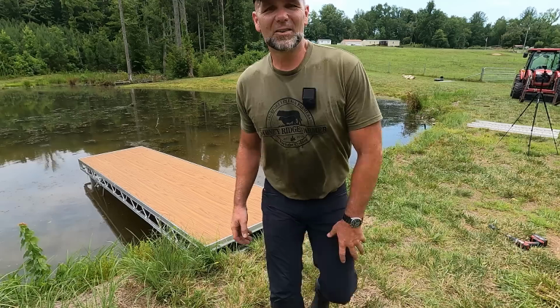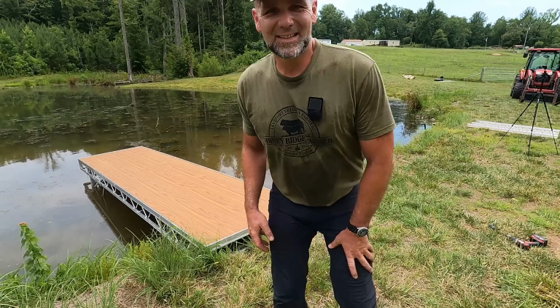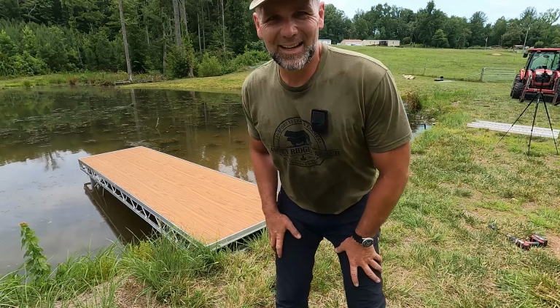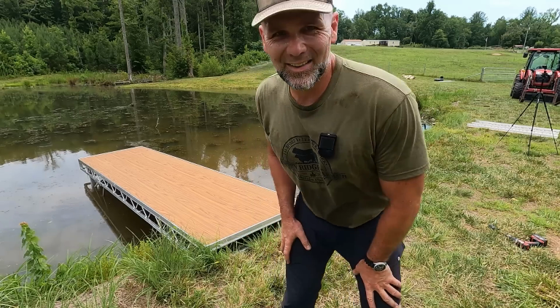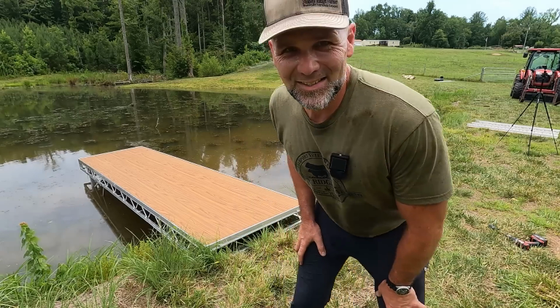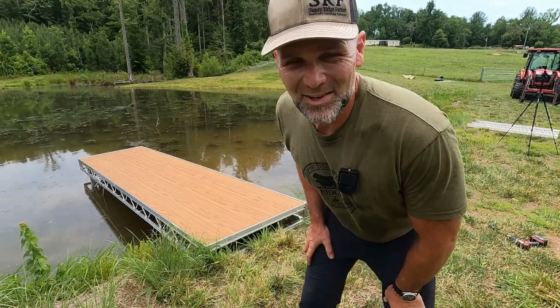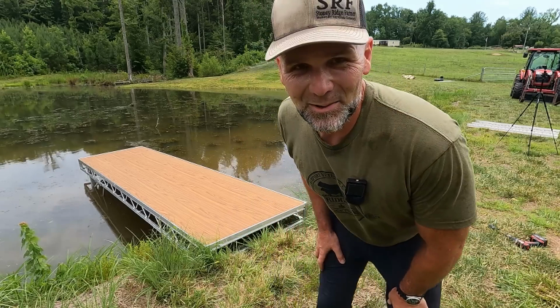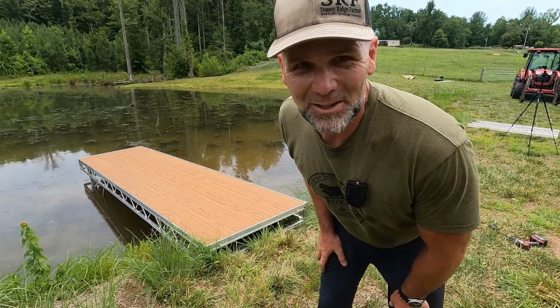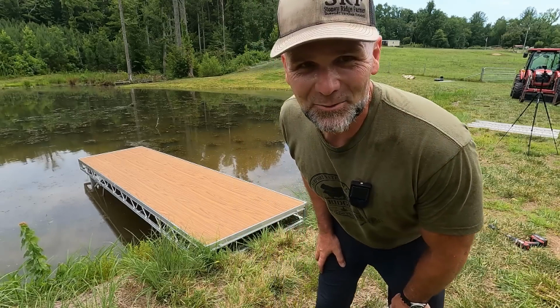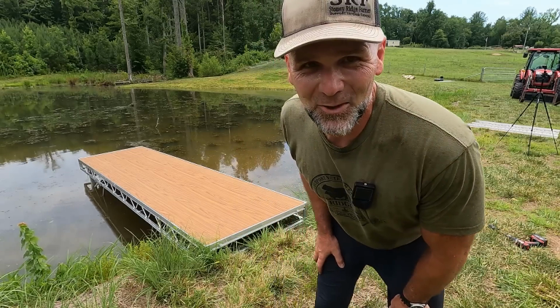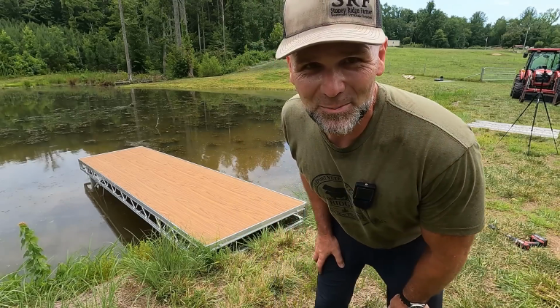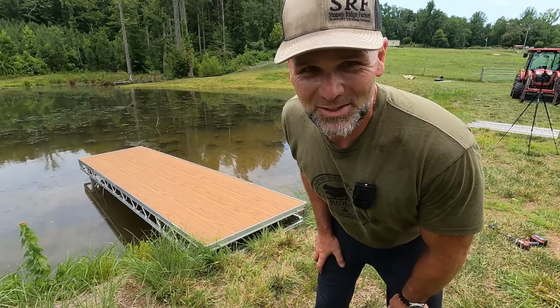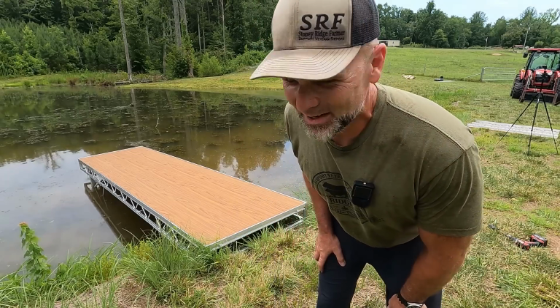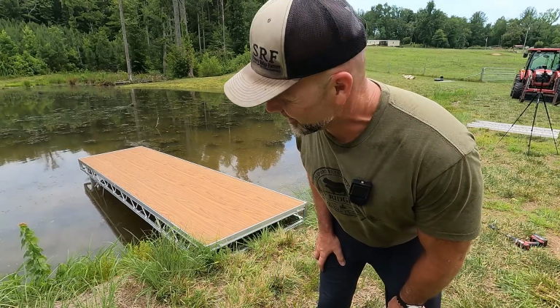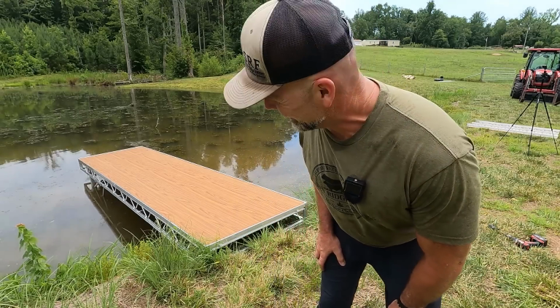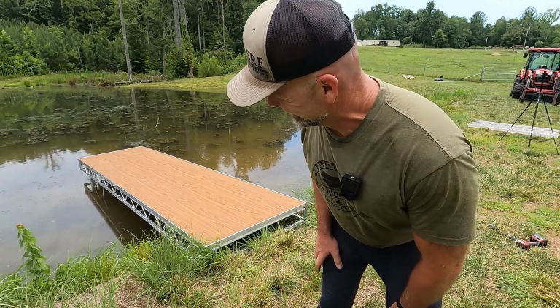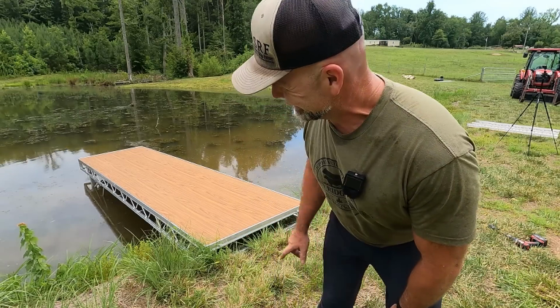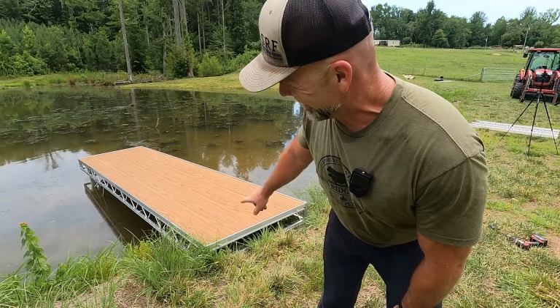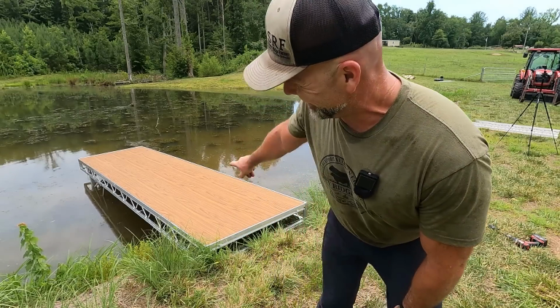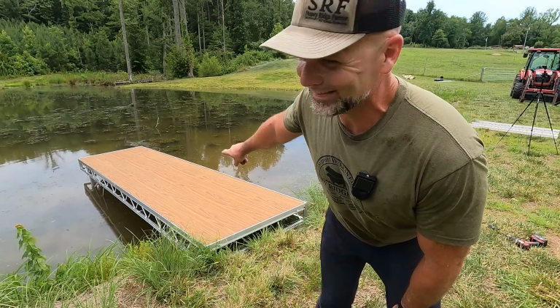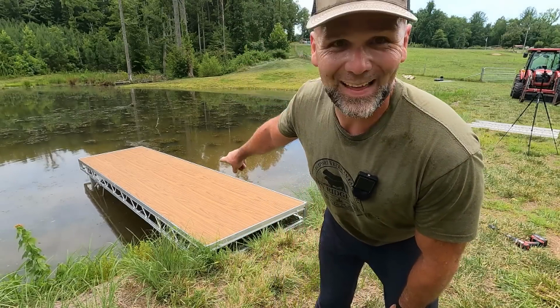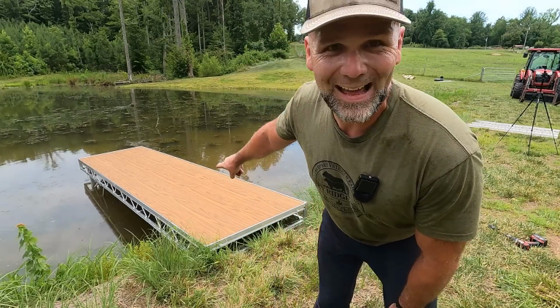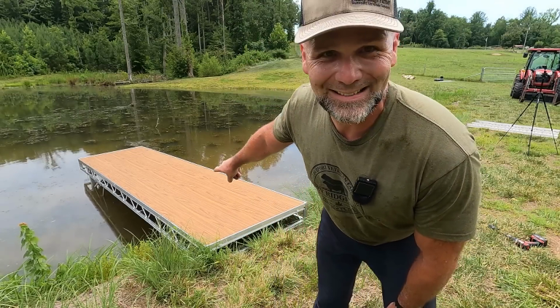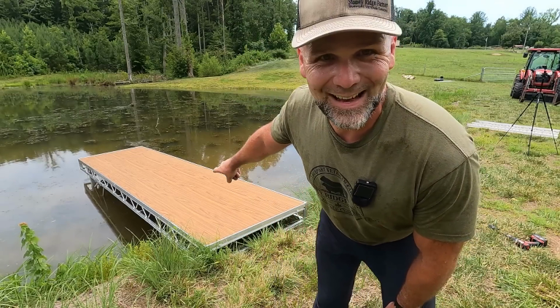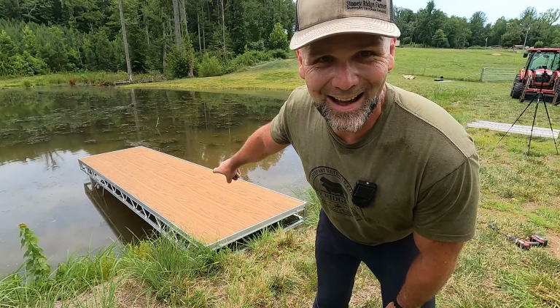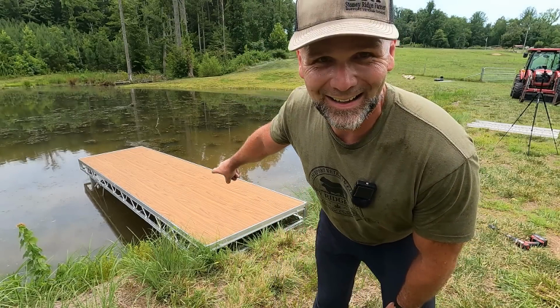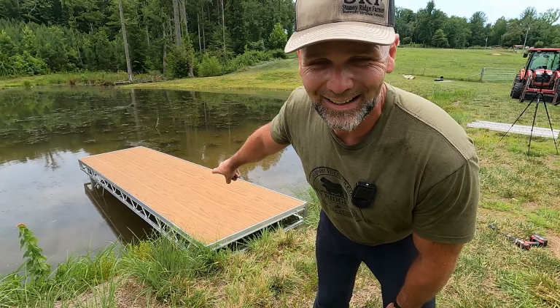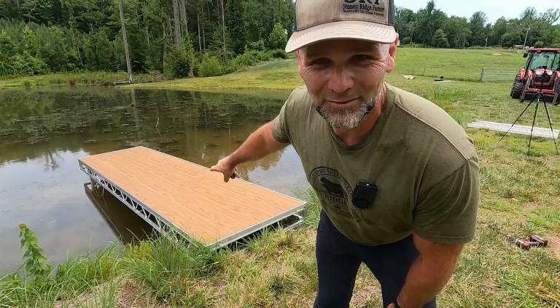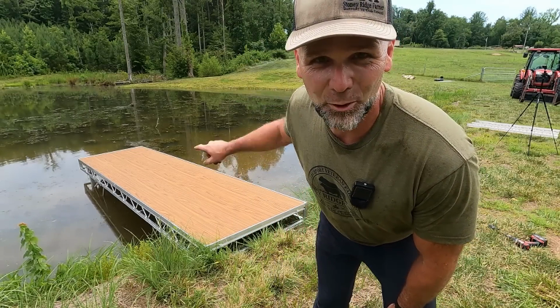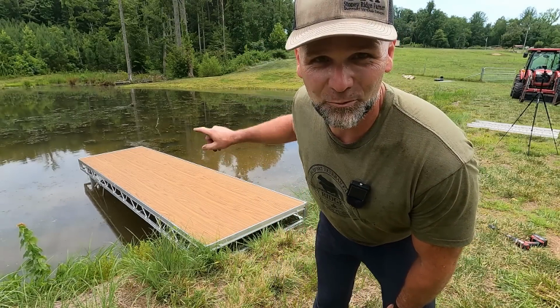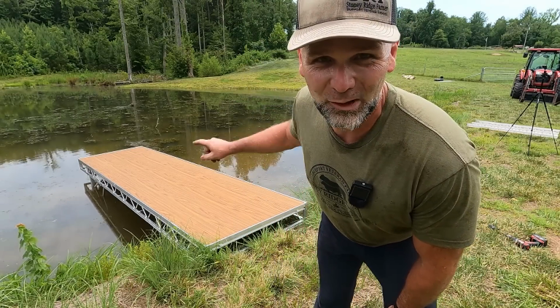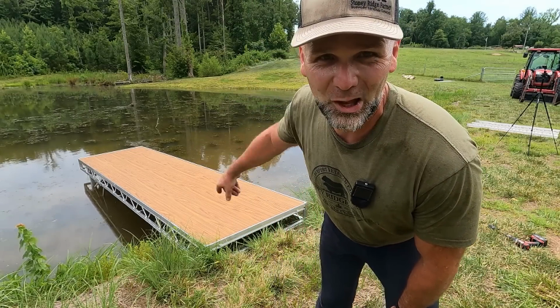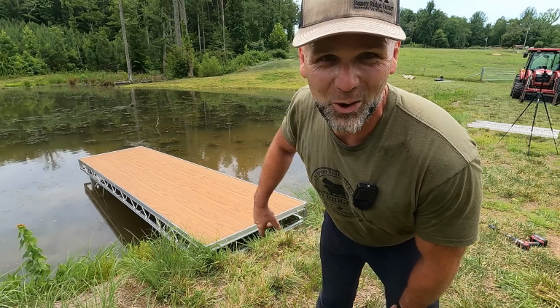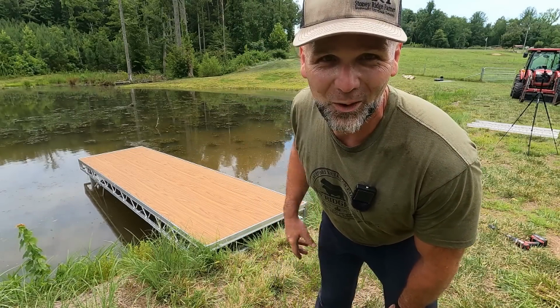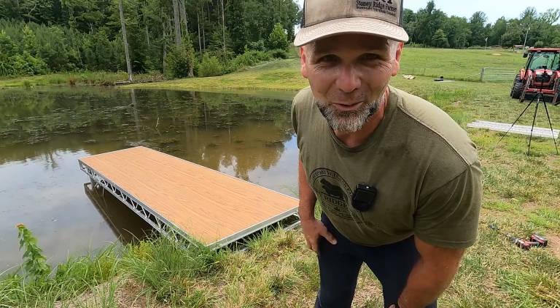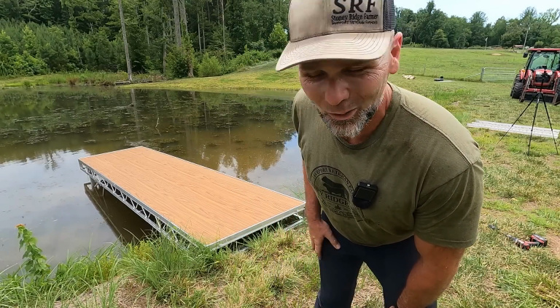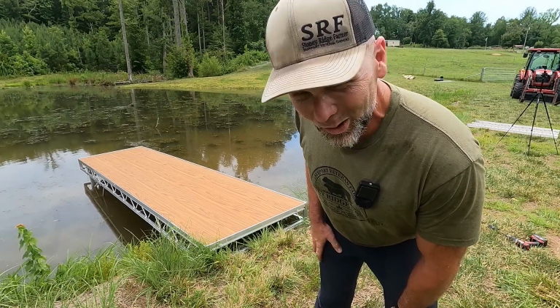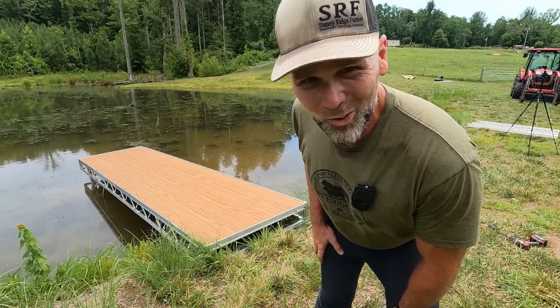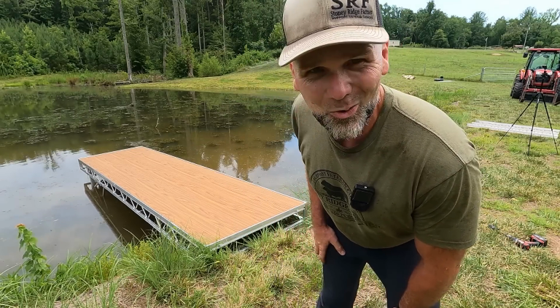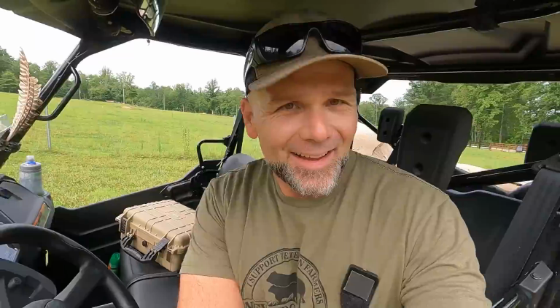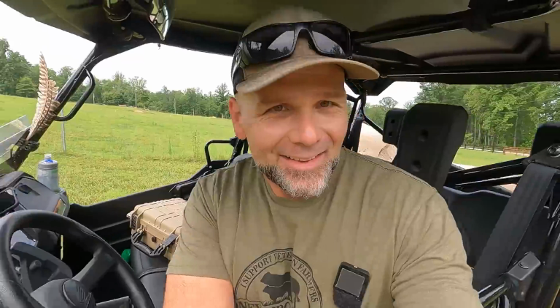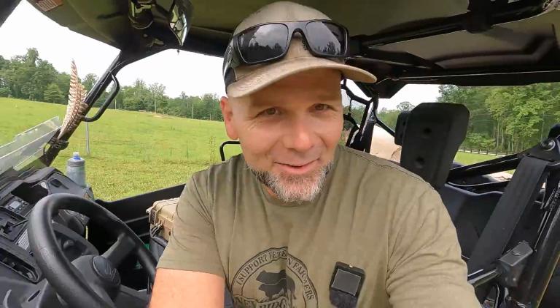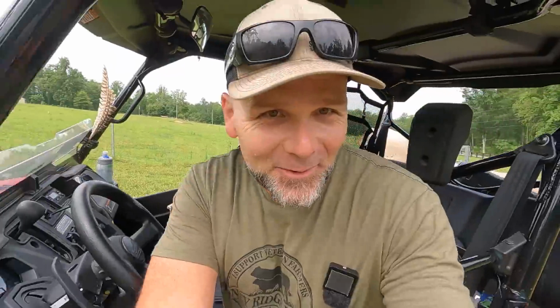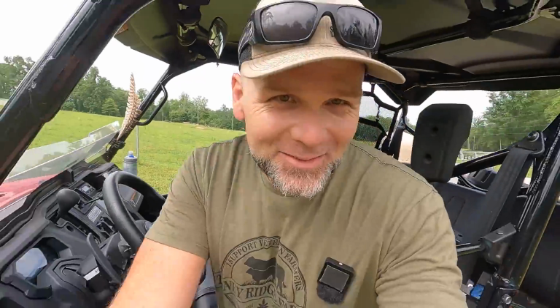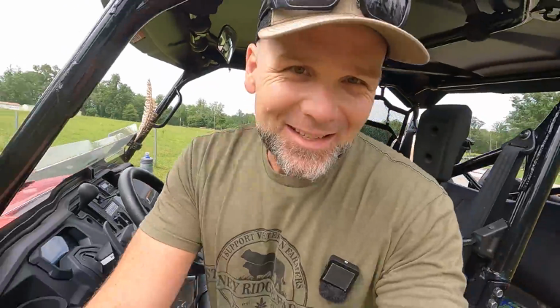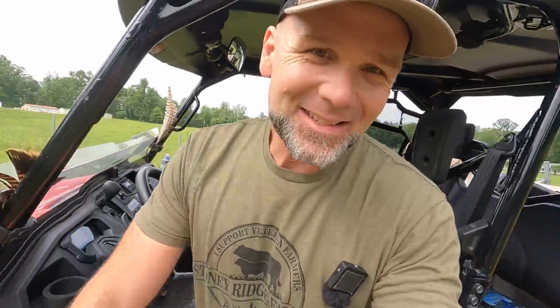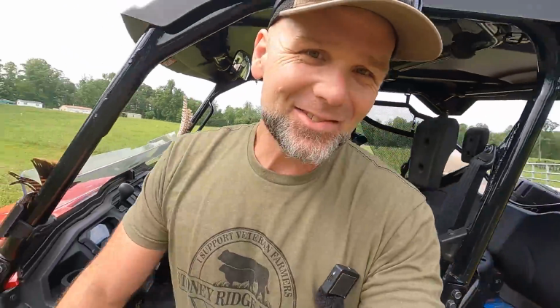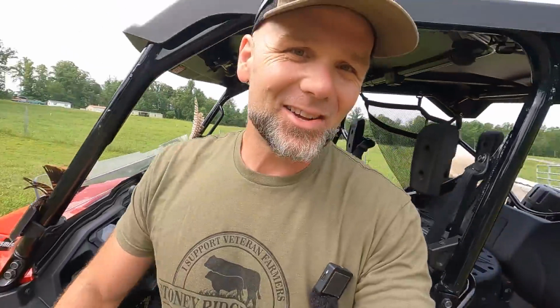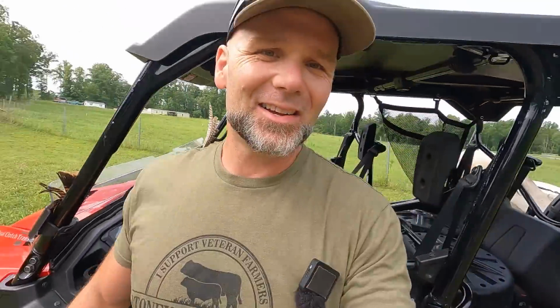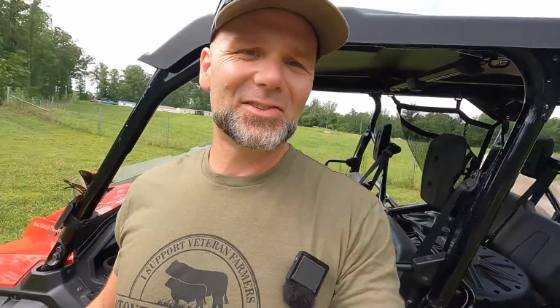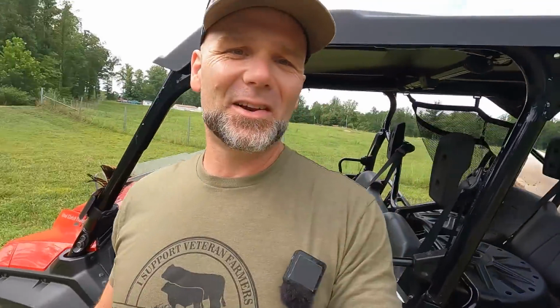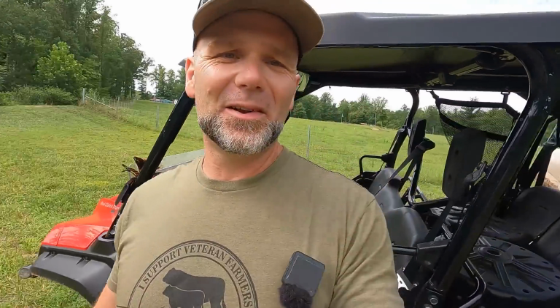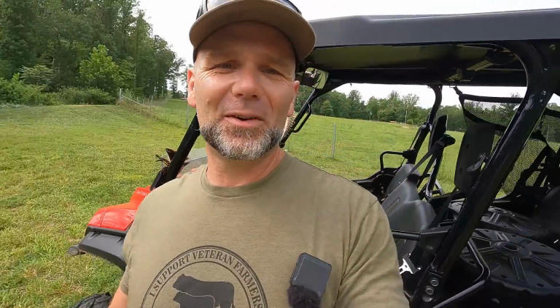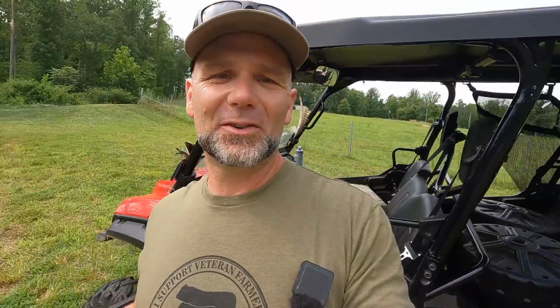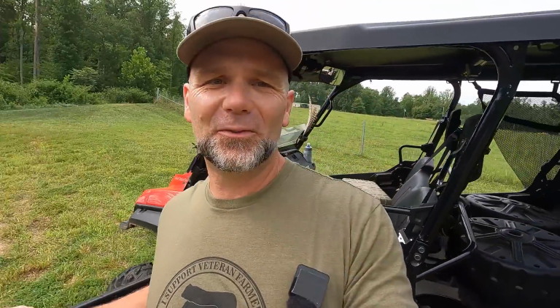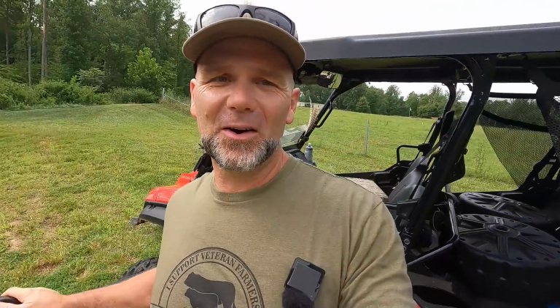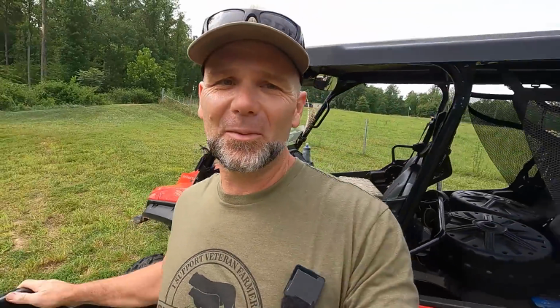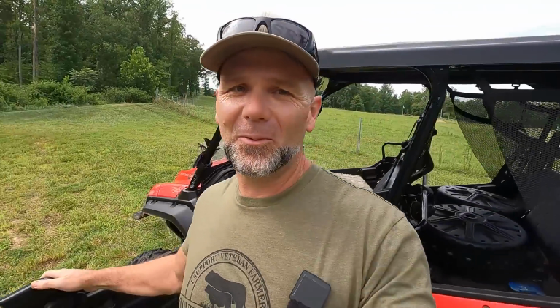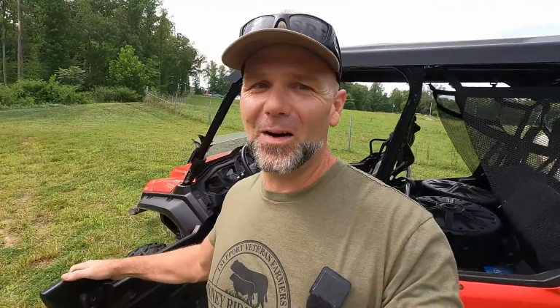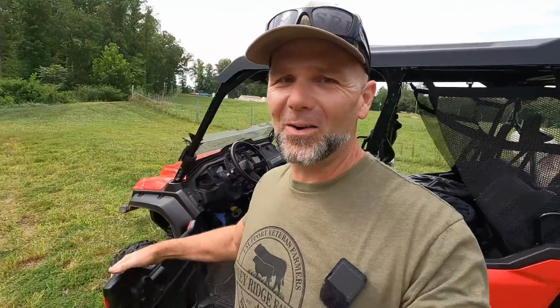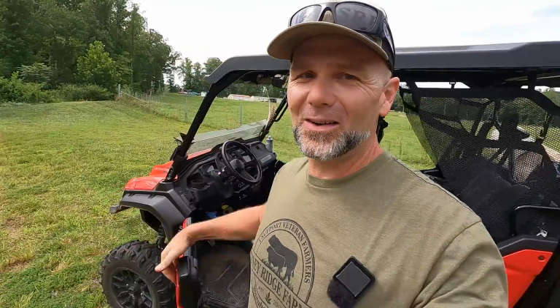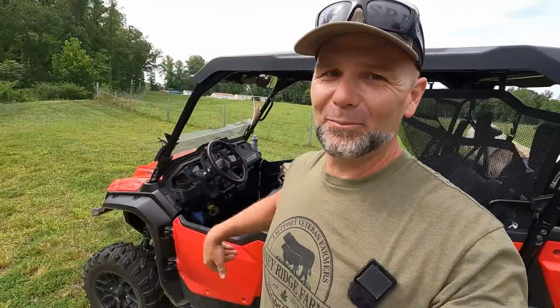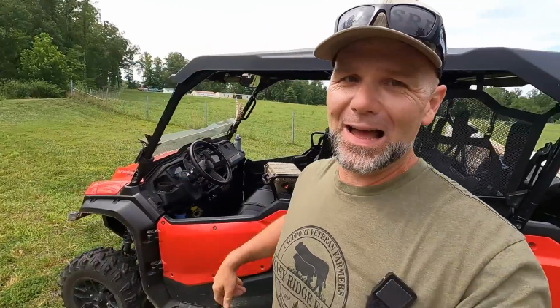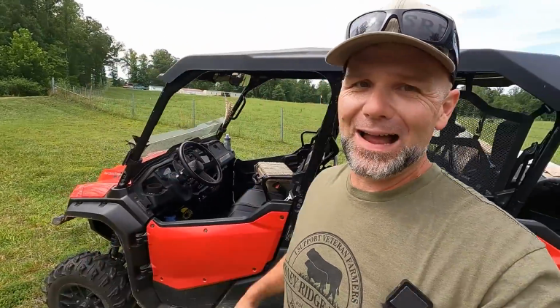Folks, today on the Stony Ridge Farm channel, we're installing that dock from Flo. Hey there folks, this is Josh, Stony Ridge Farmer. Welcome back.